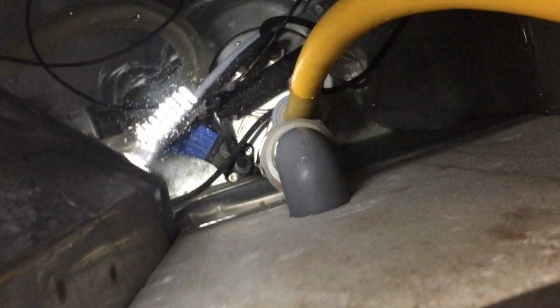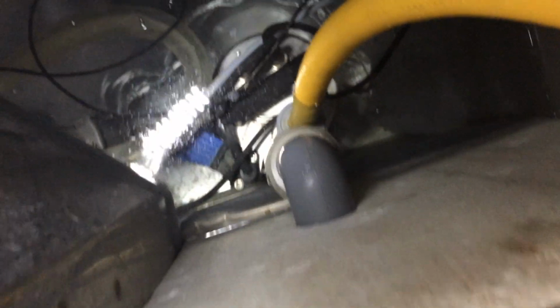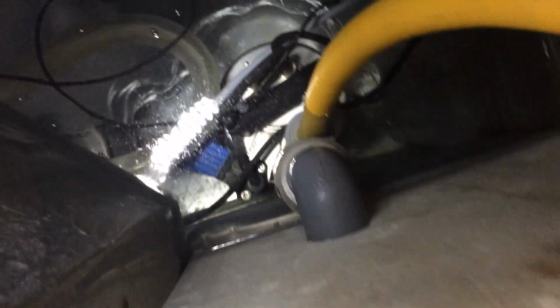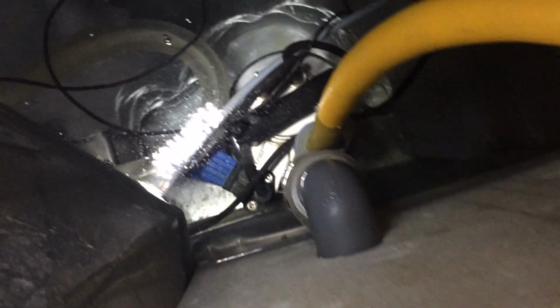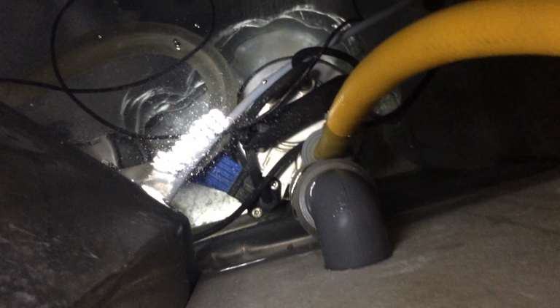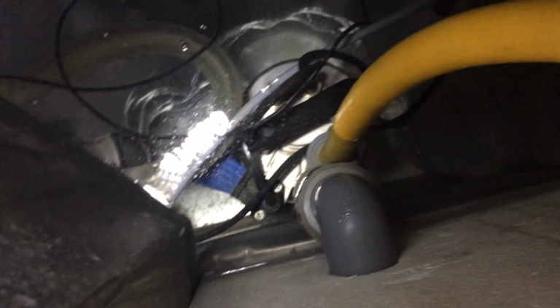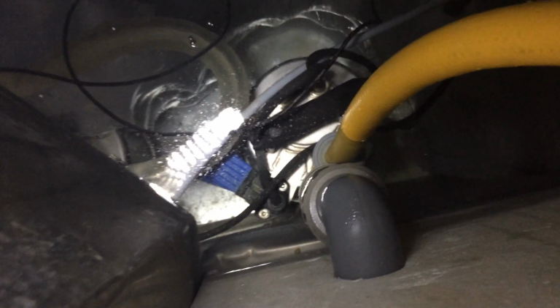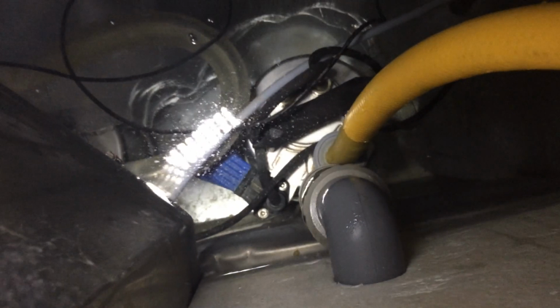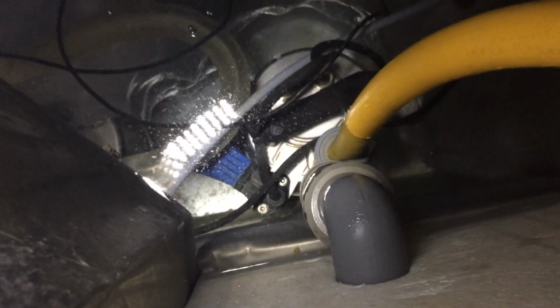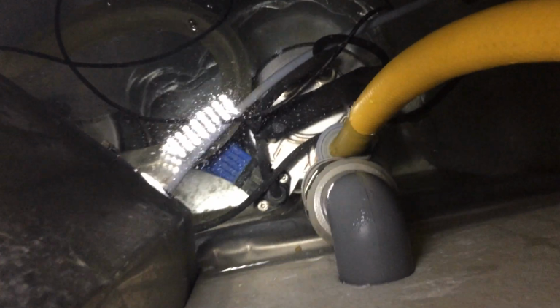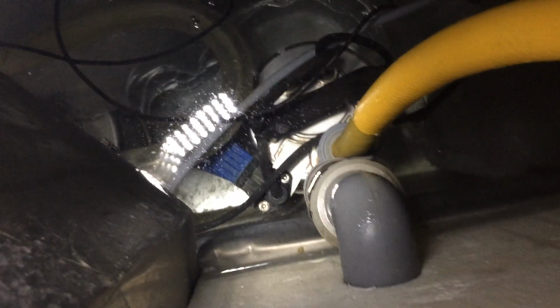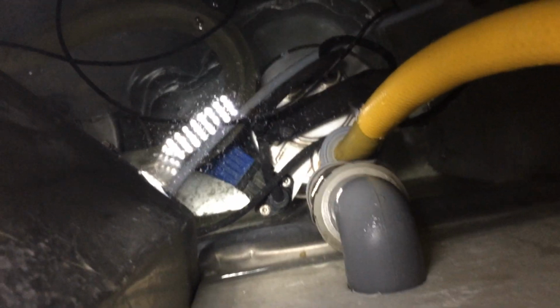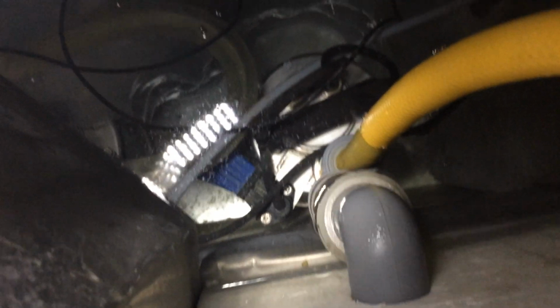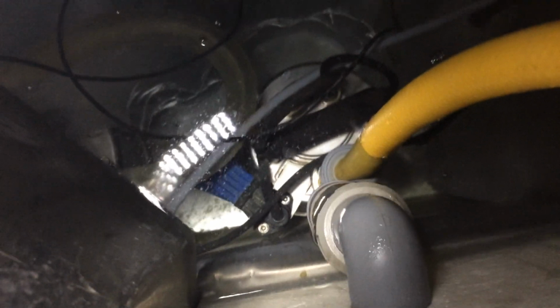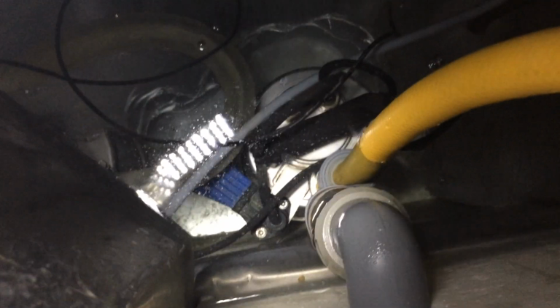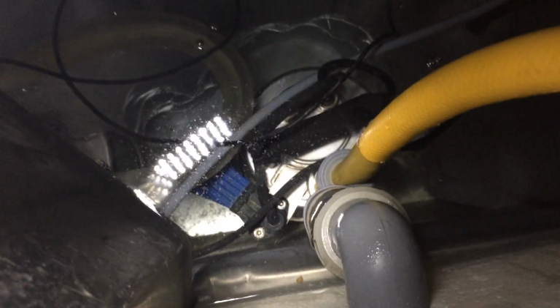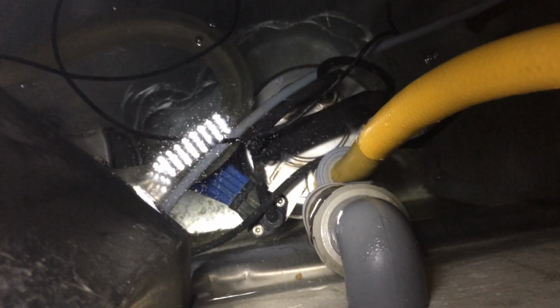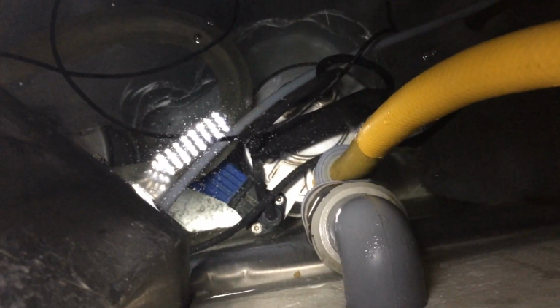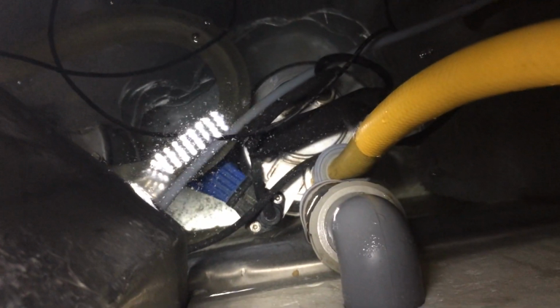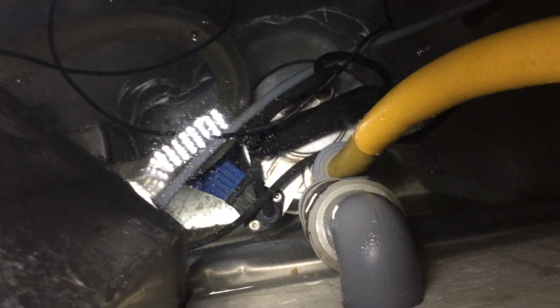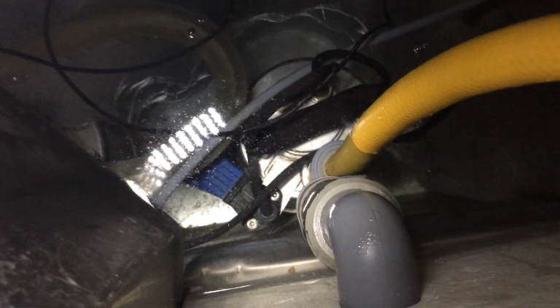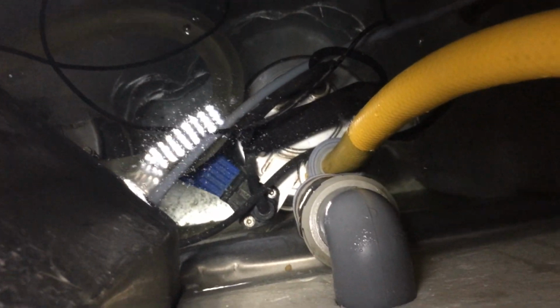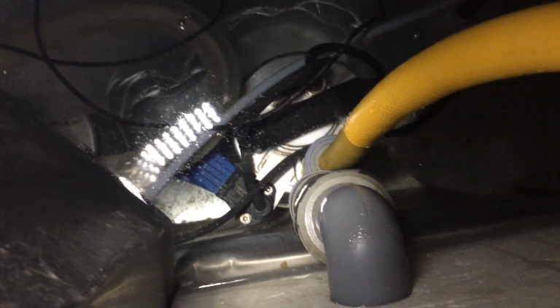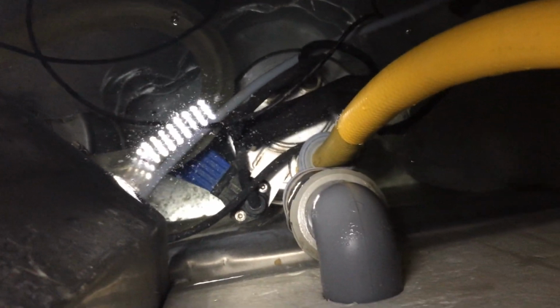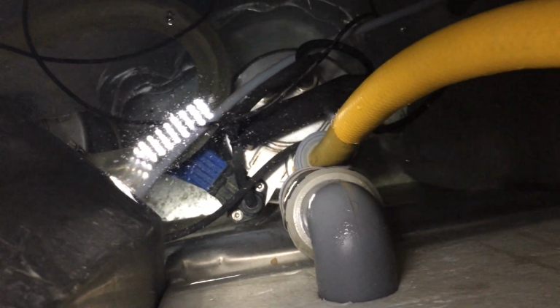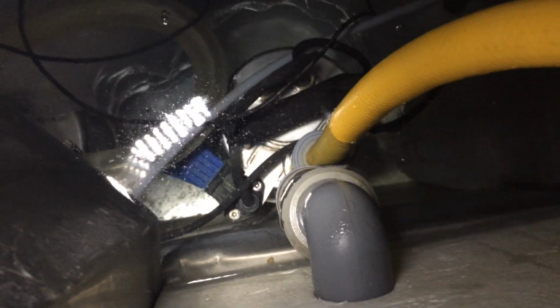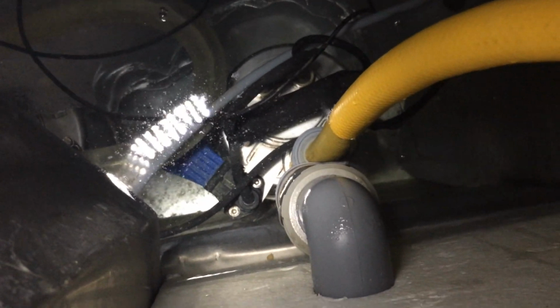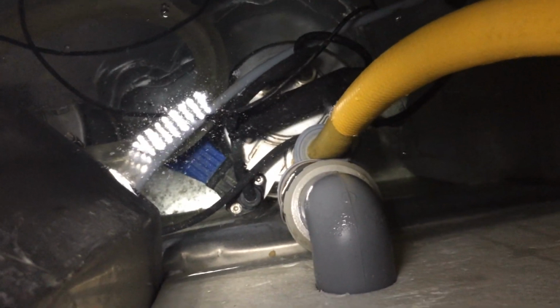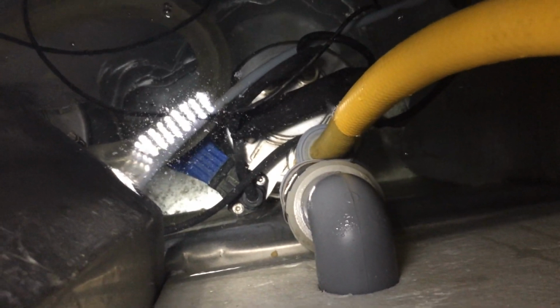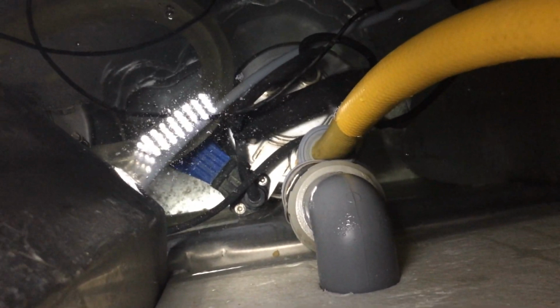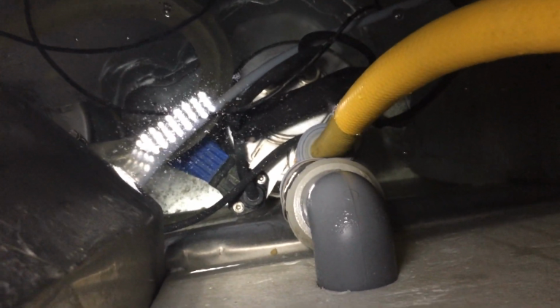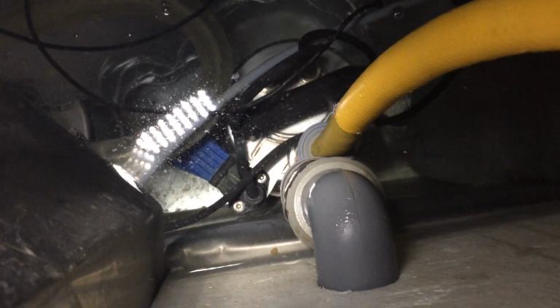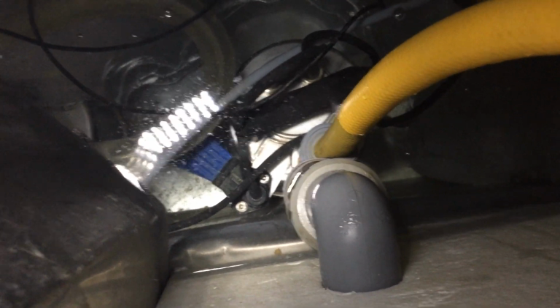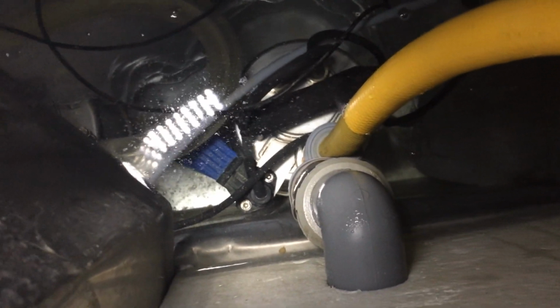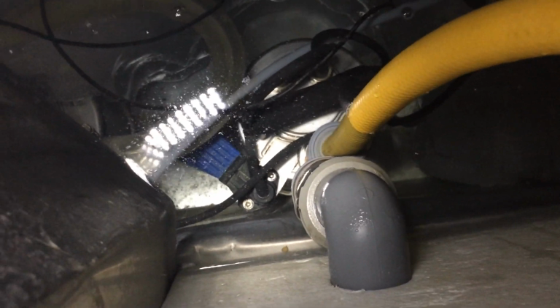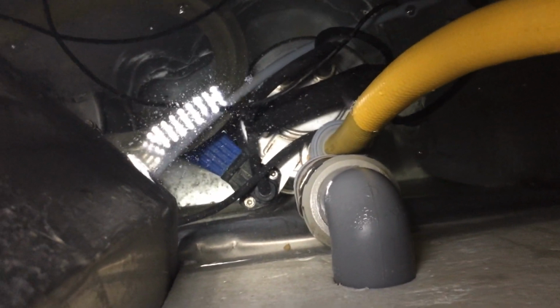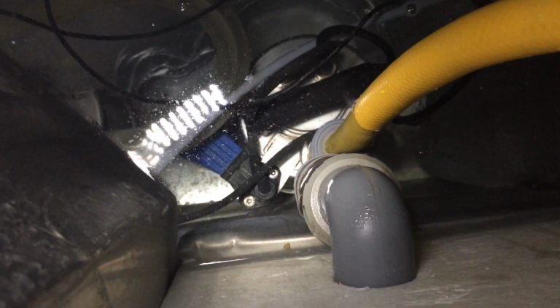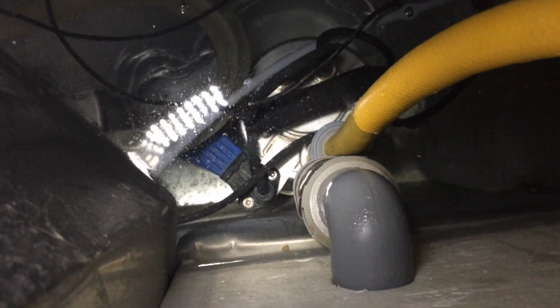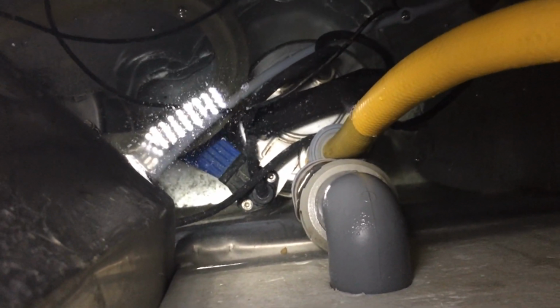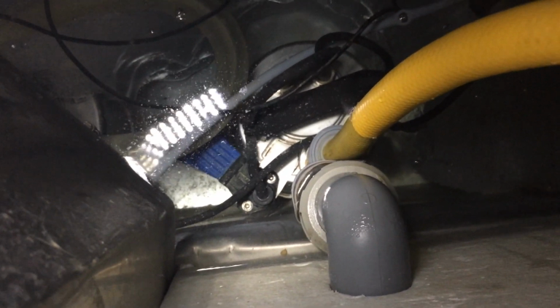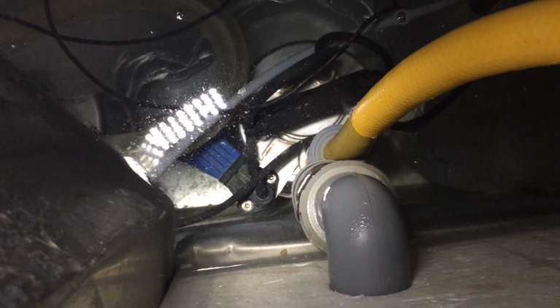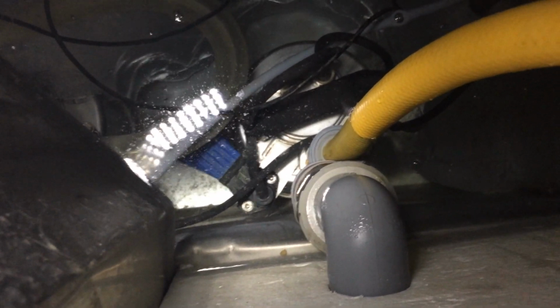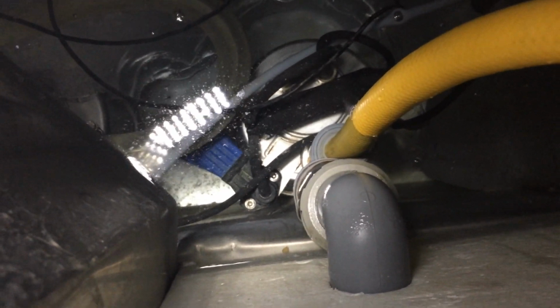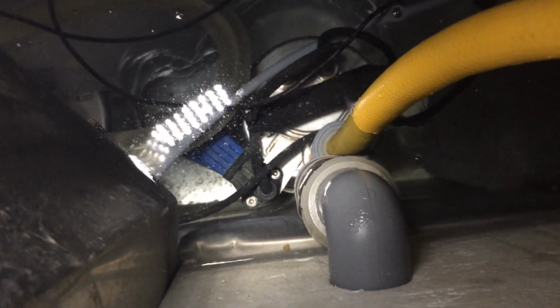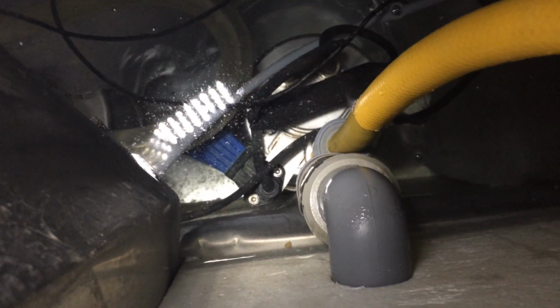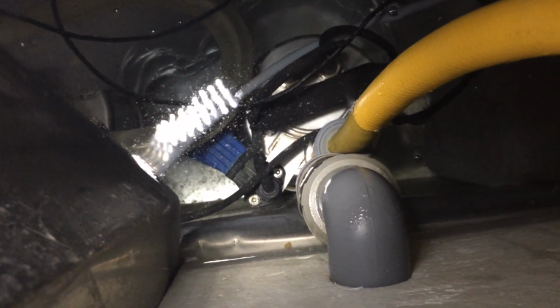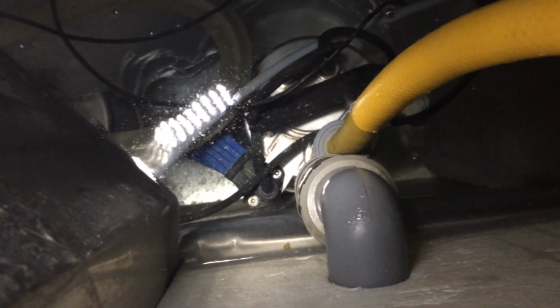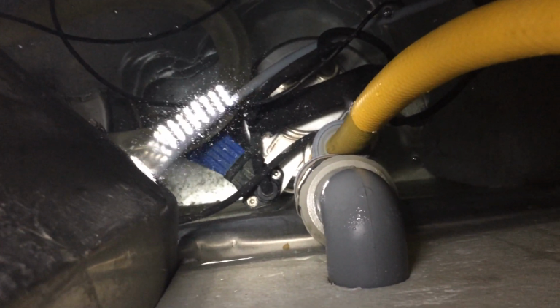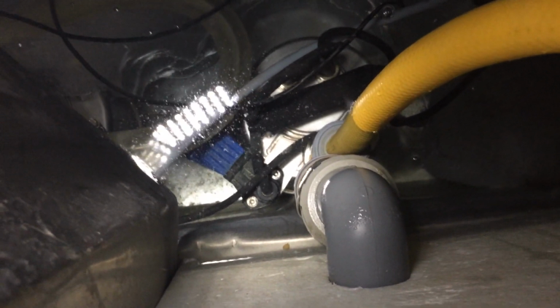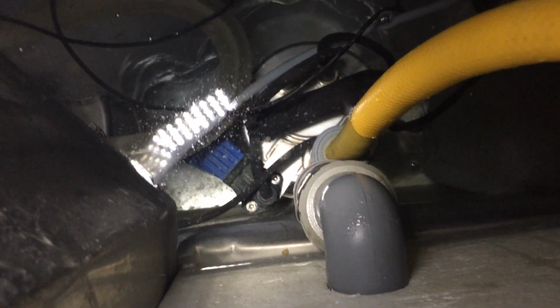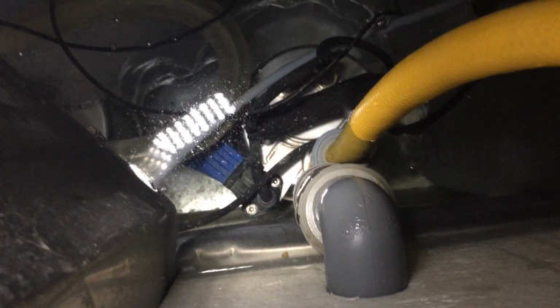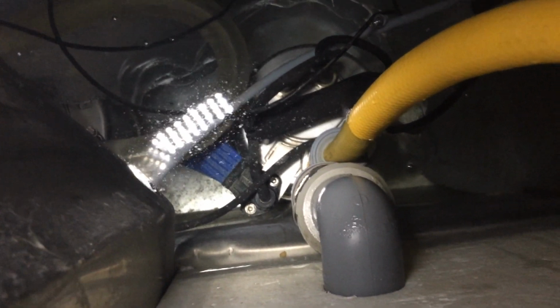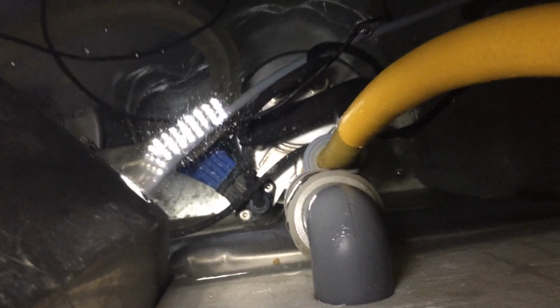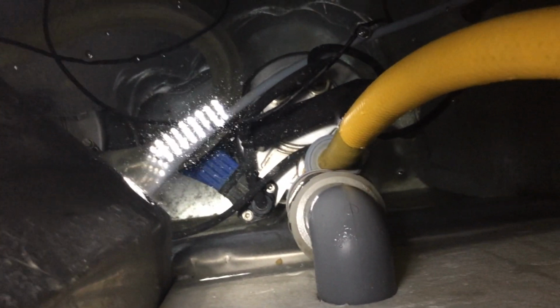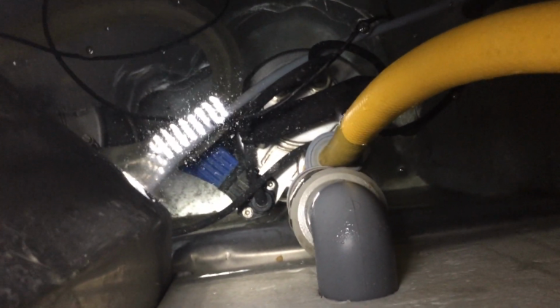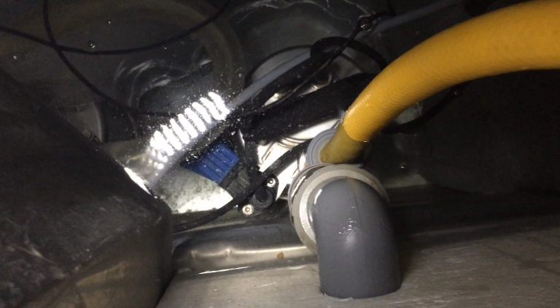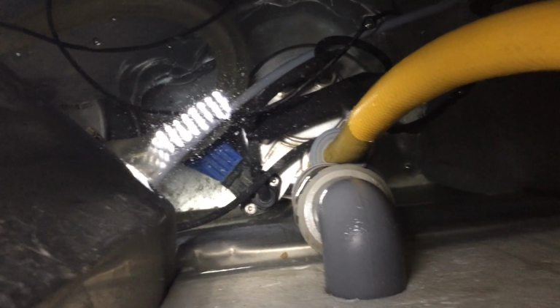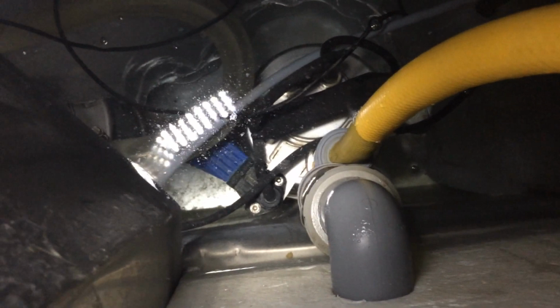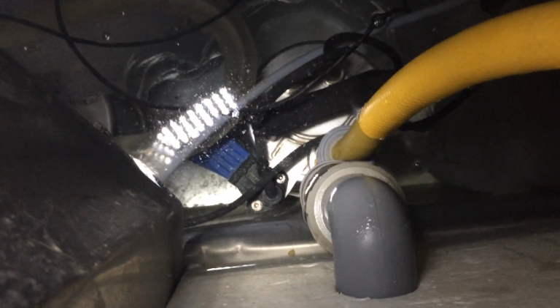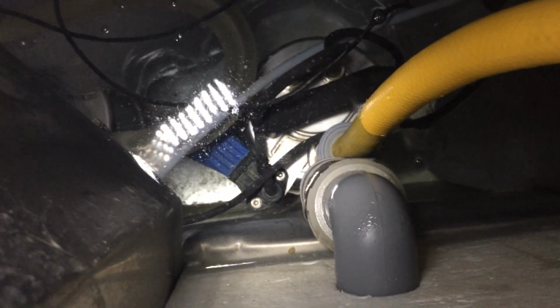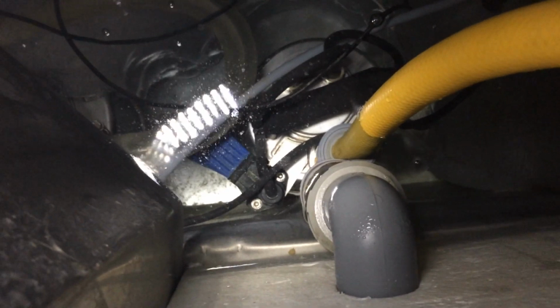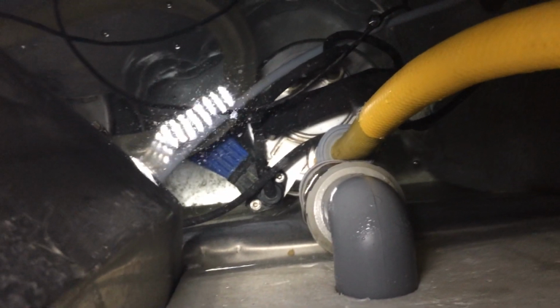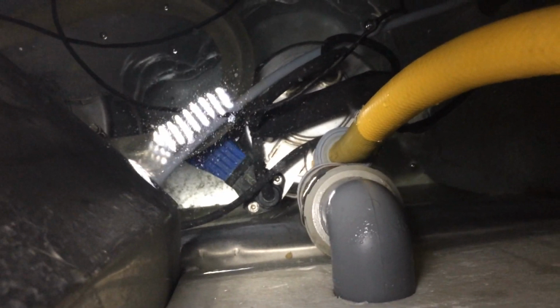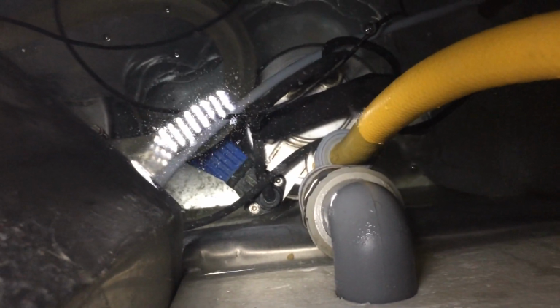That one feeds the pasteuriser. Once the milk has been heated up, that cools it back down again.